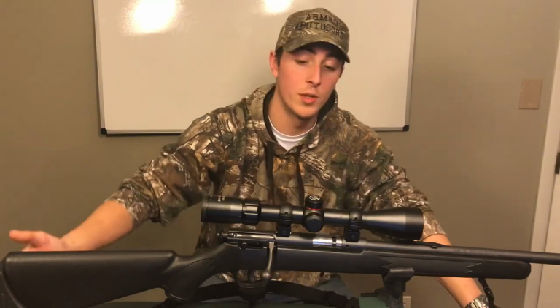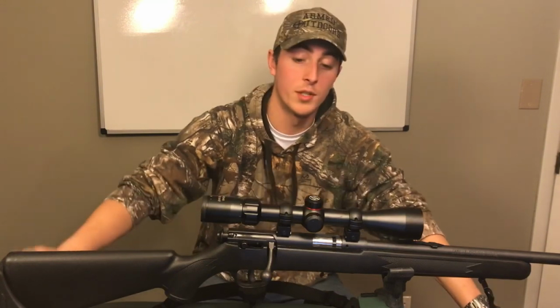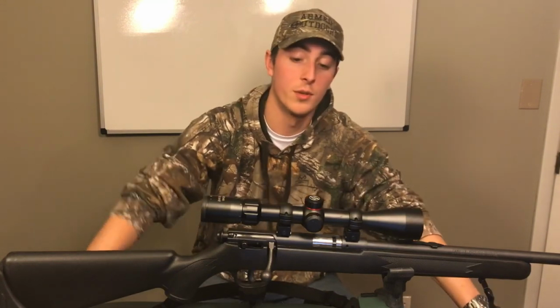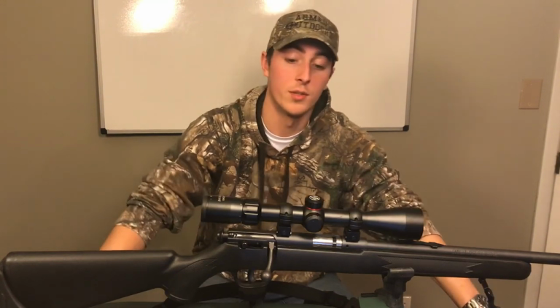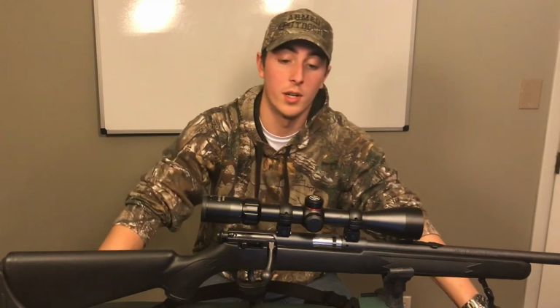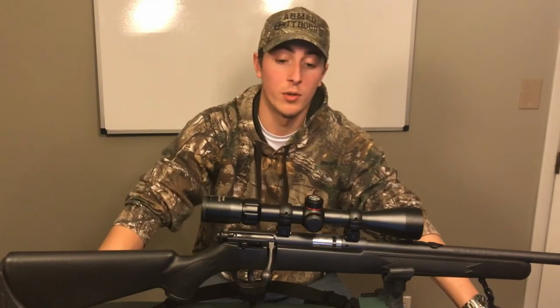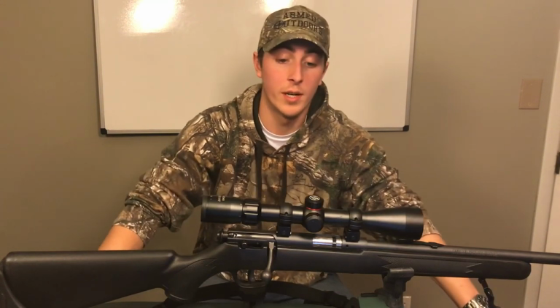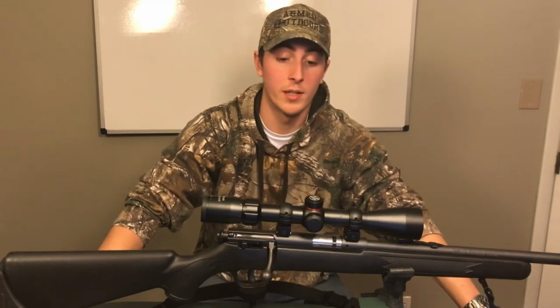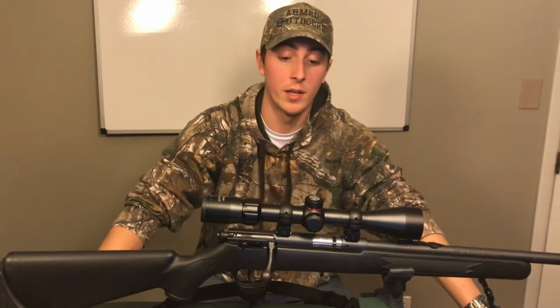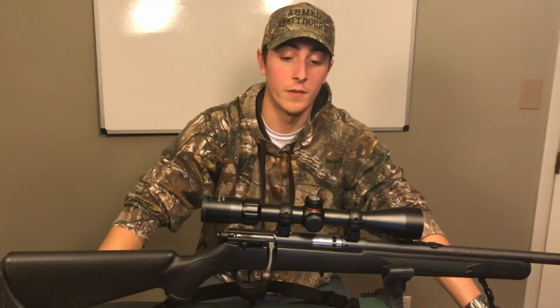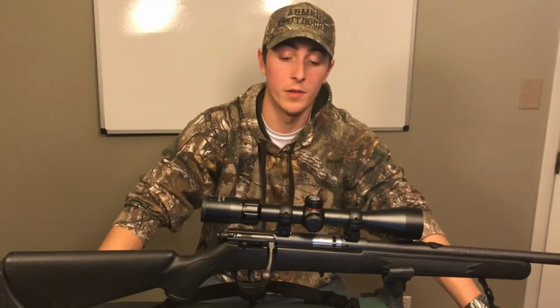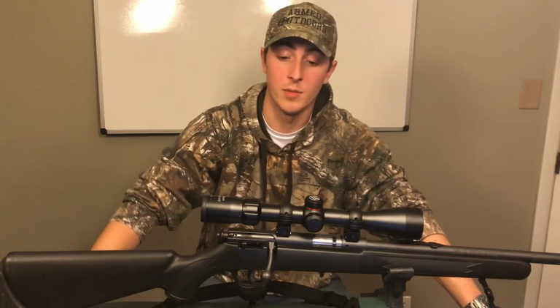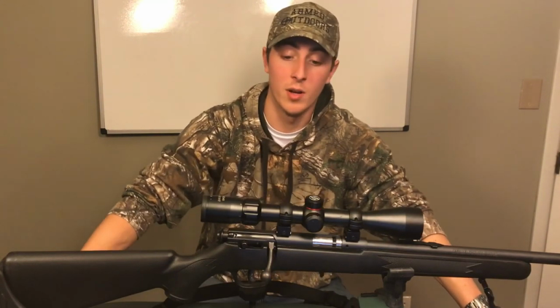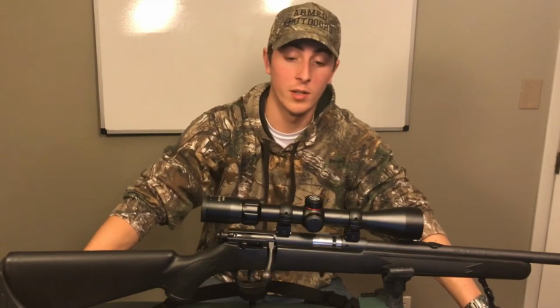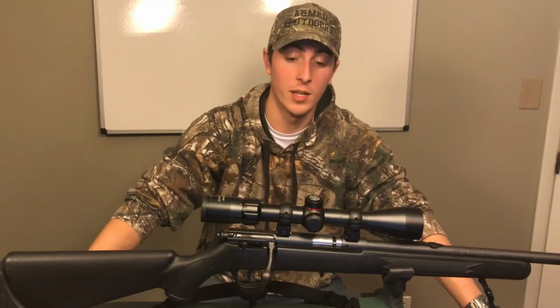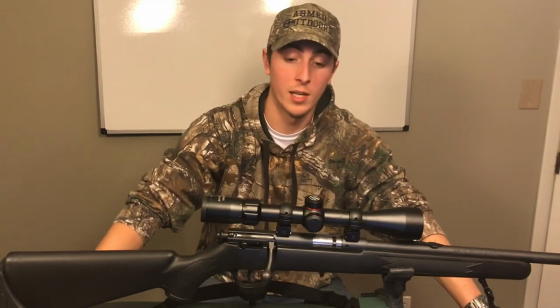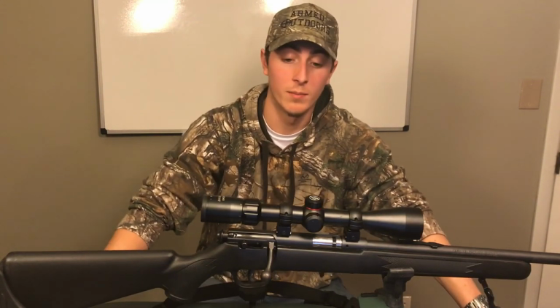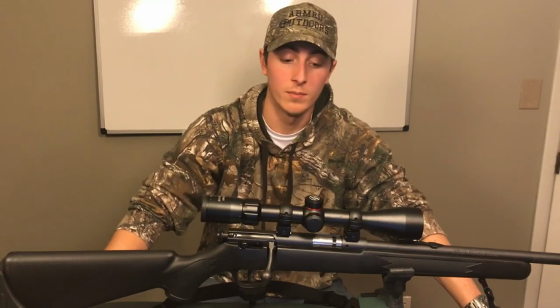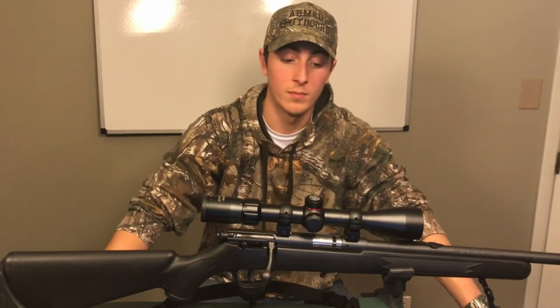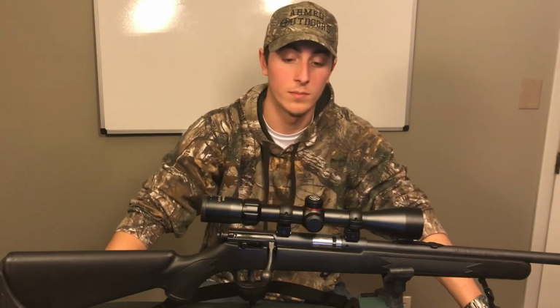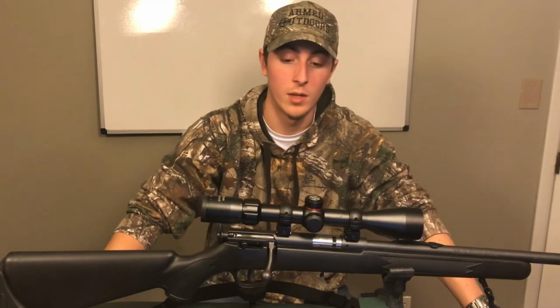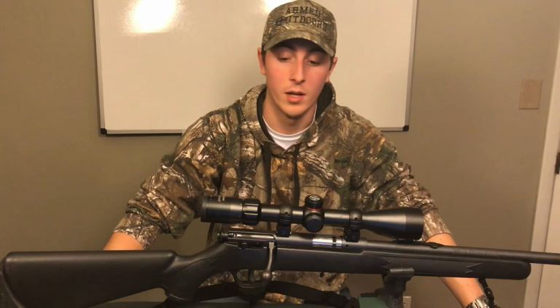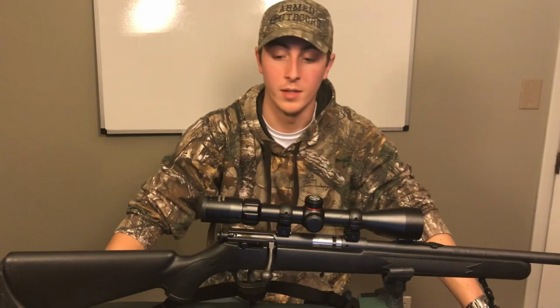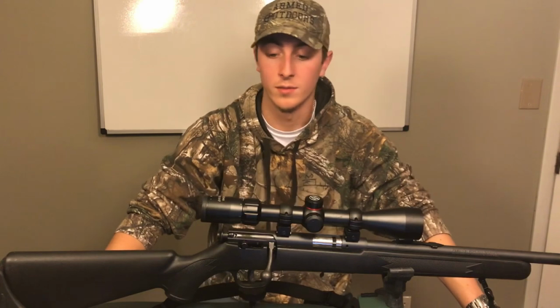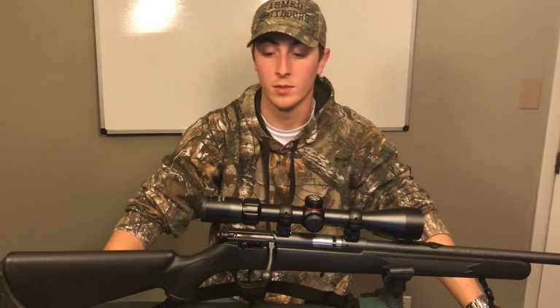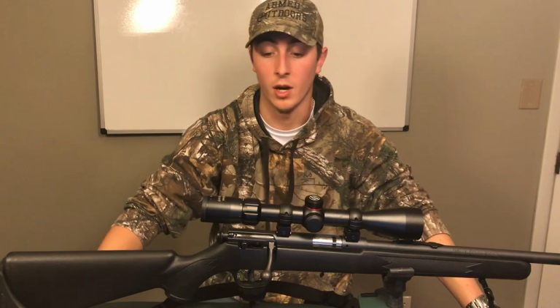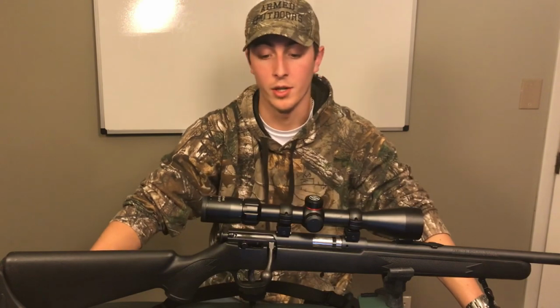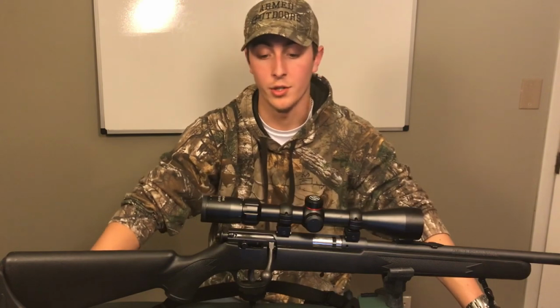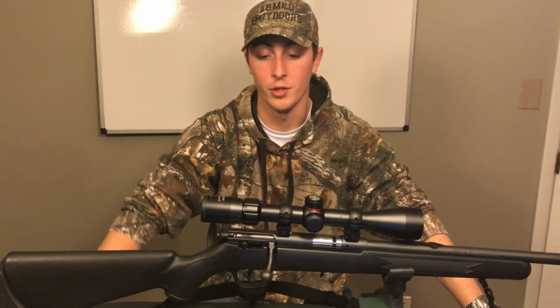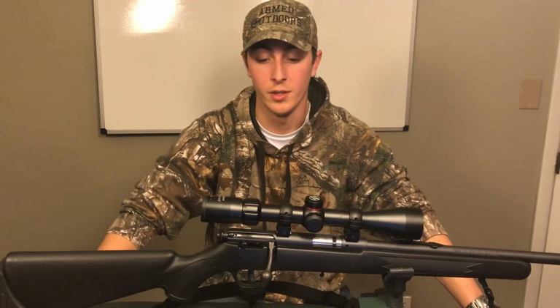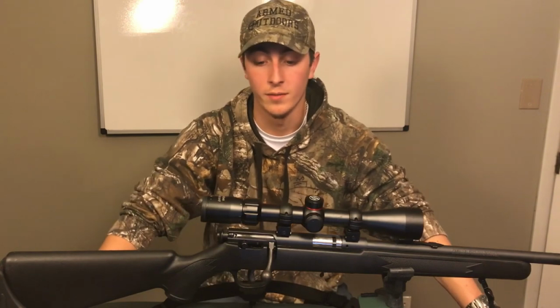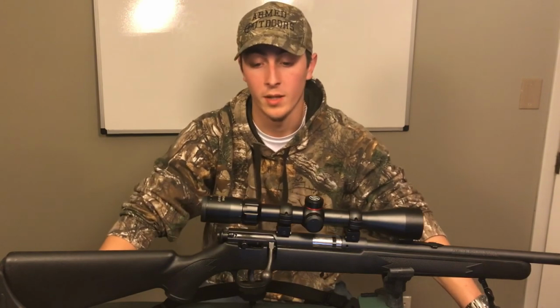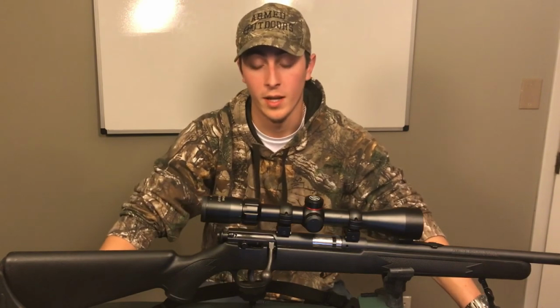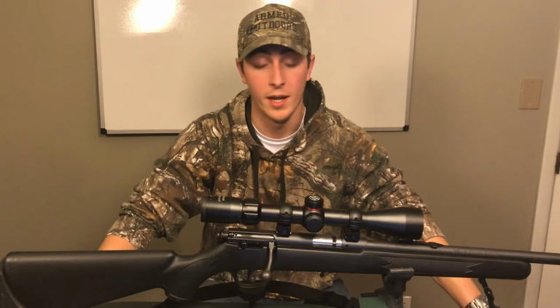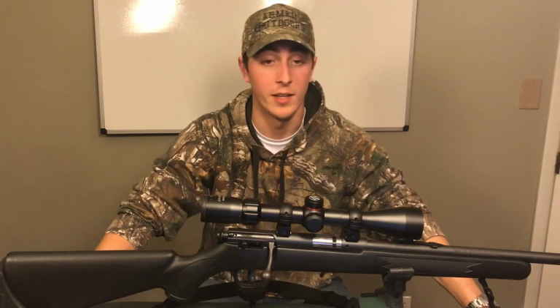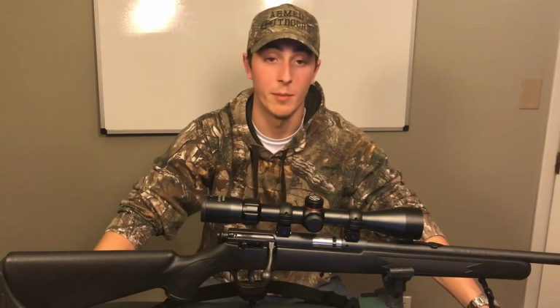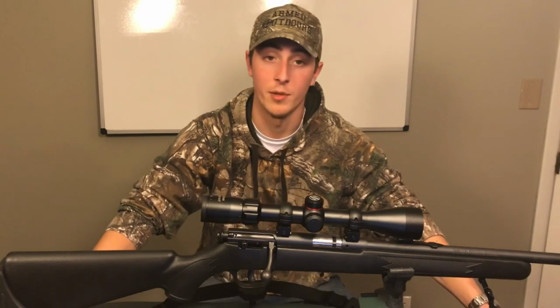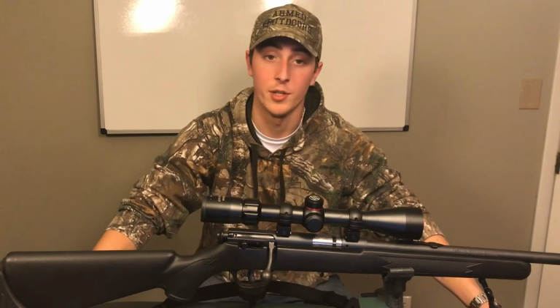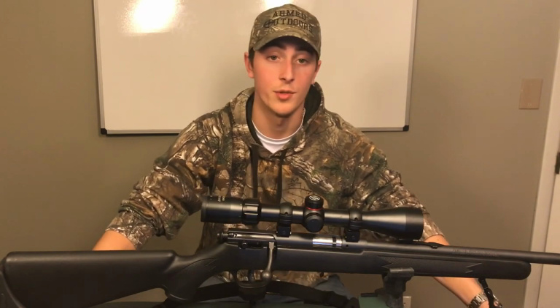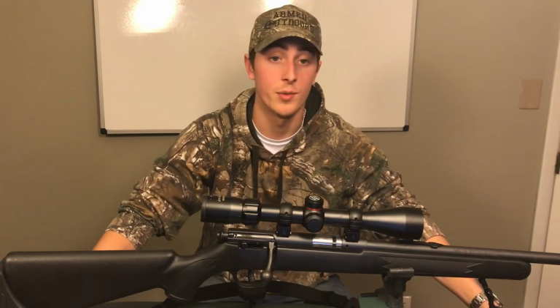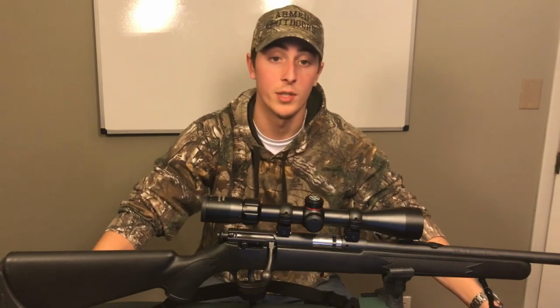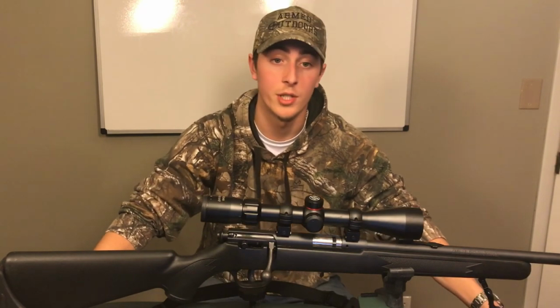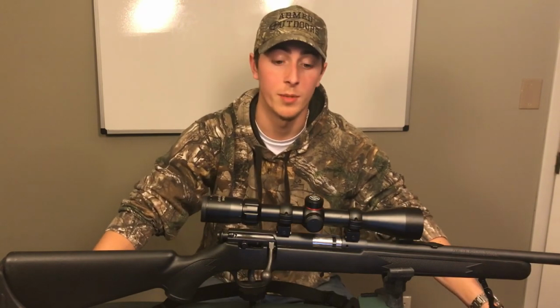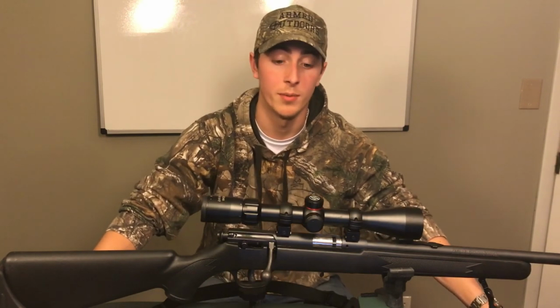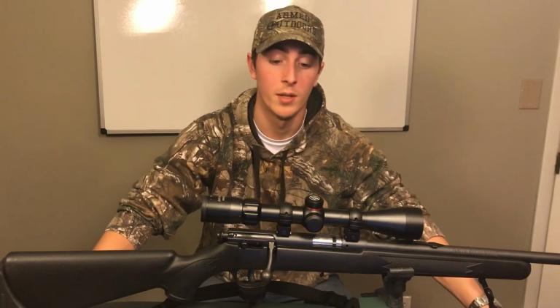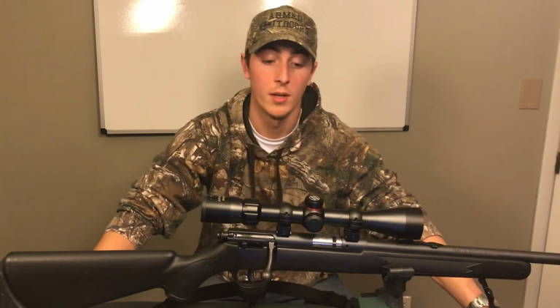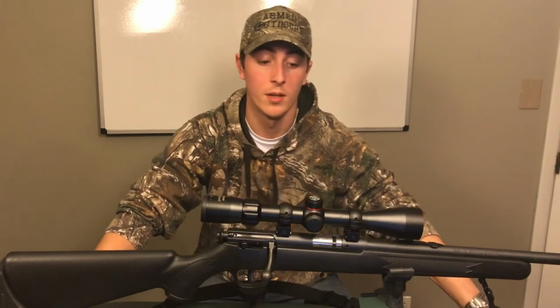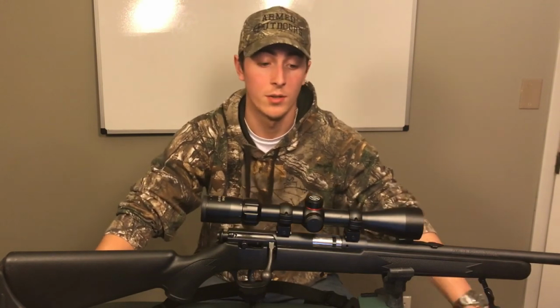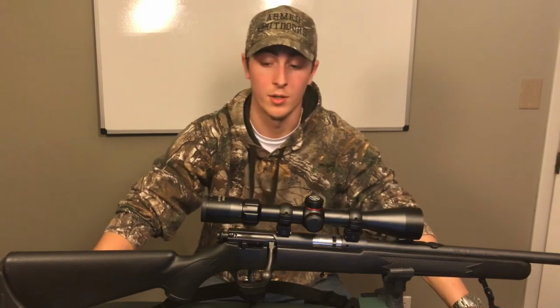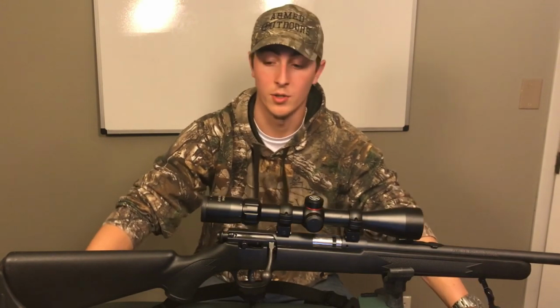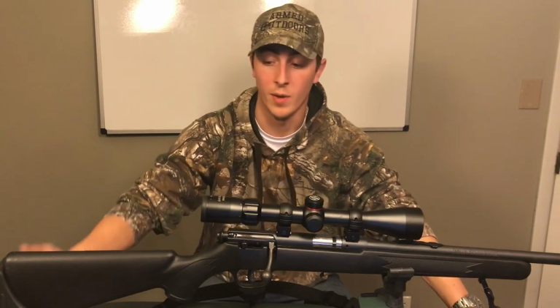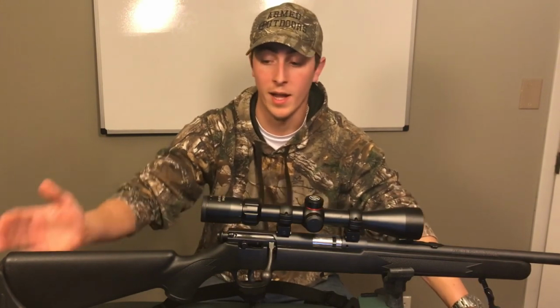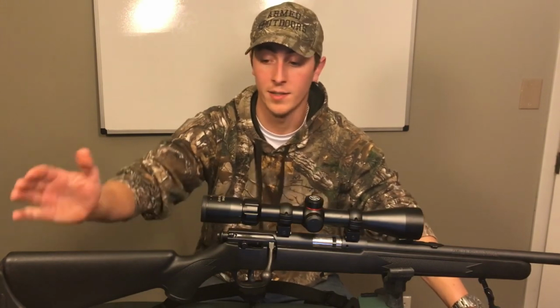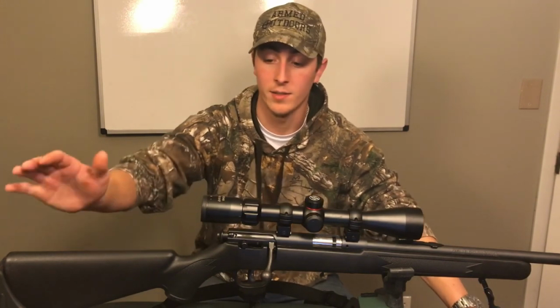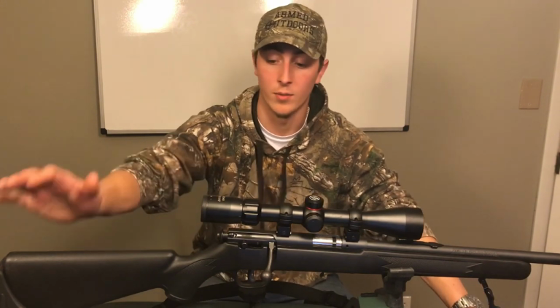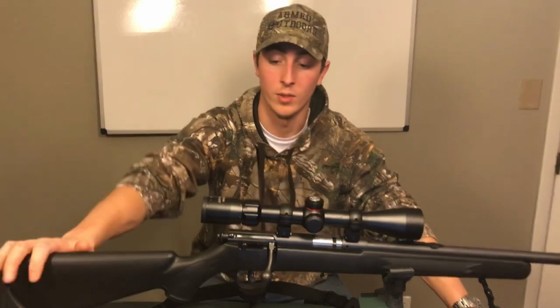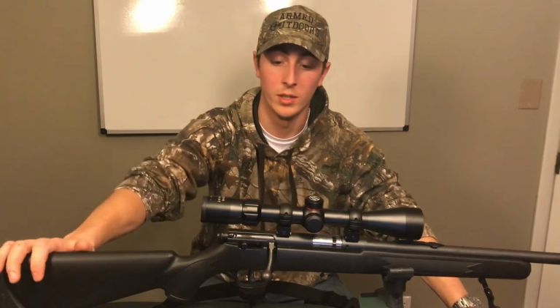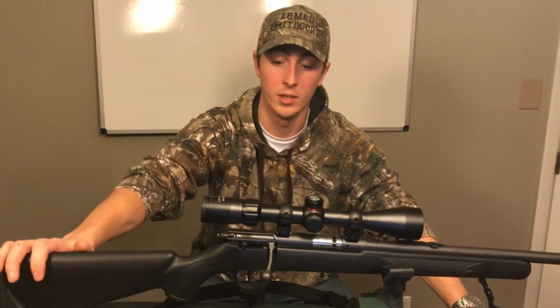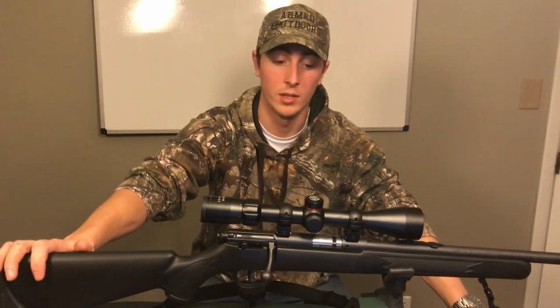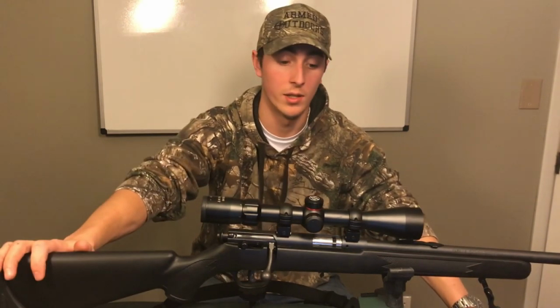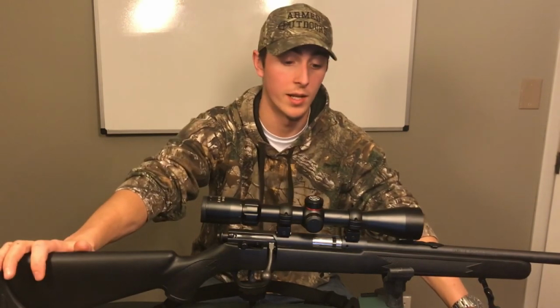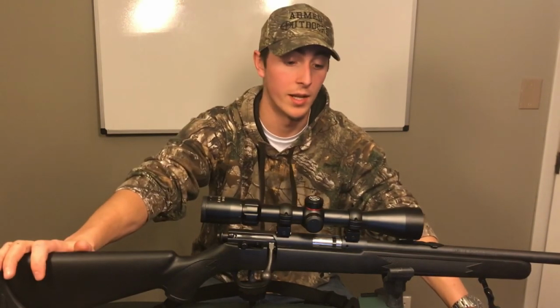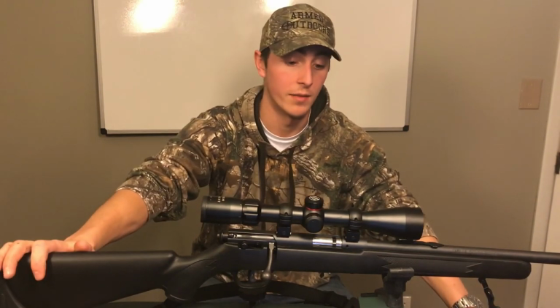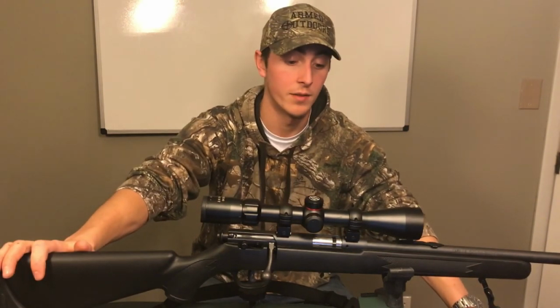The 22 is a great gun for small game hunting, target shooting, and the ammunition is really cheap. So this is why it's a really good gun overall.